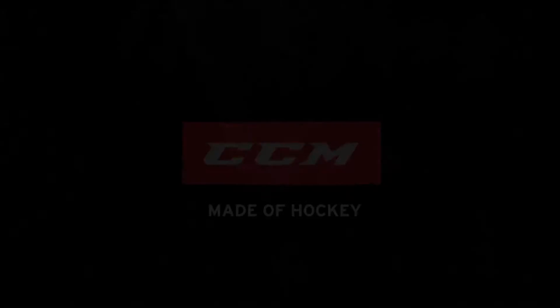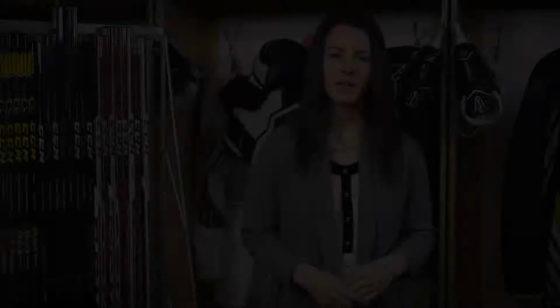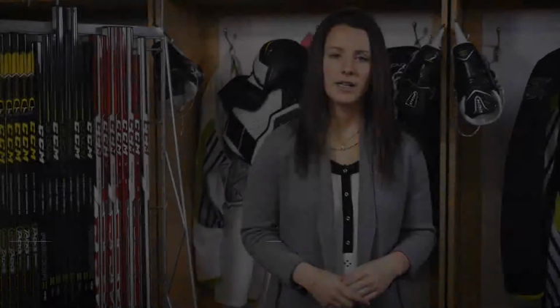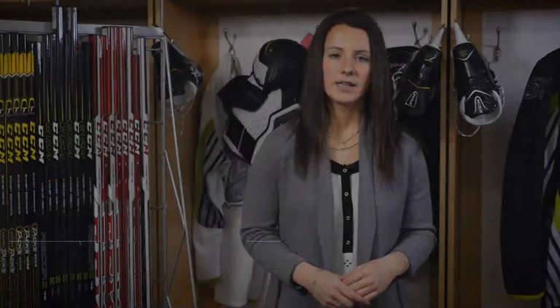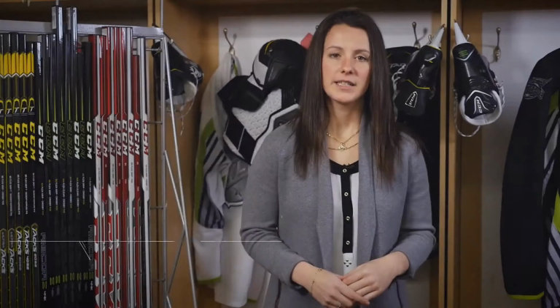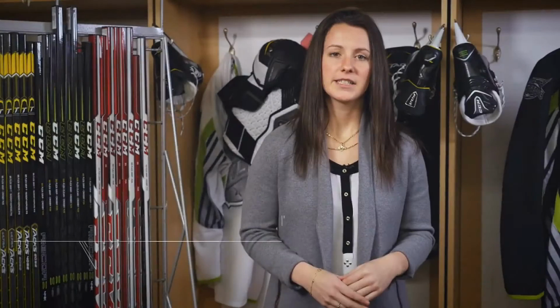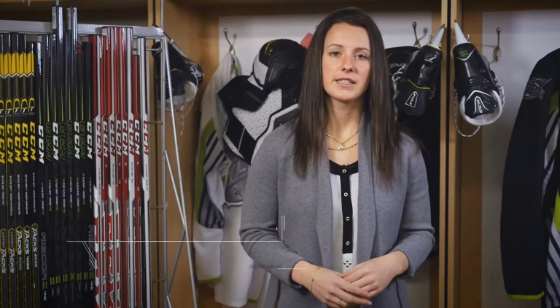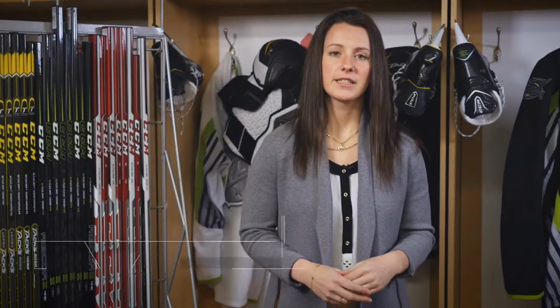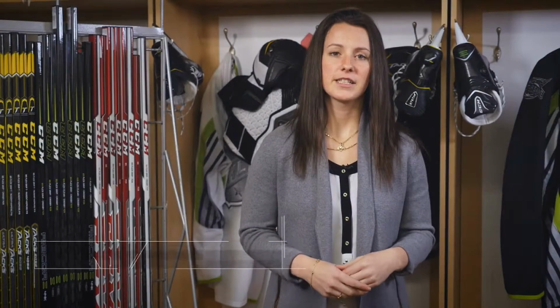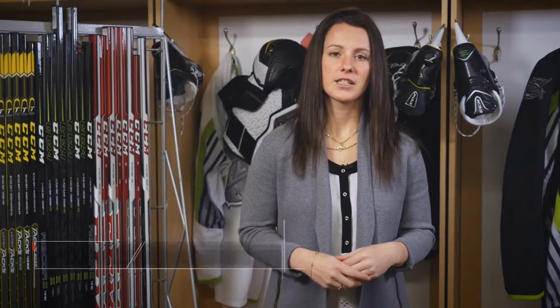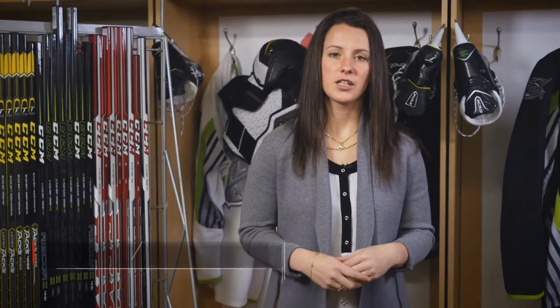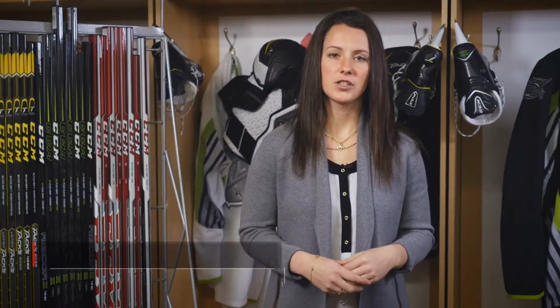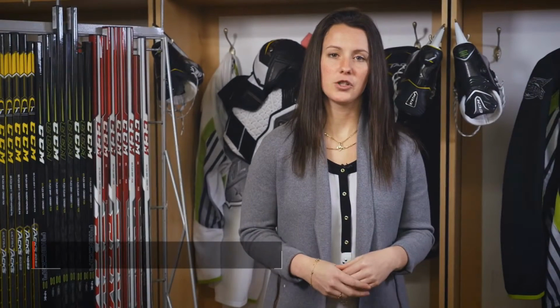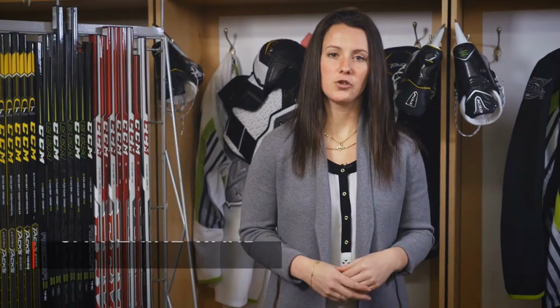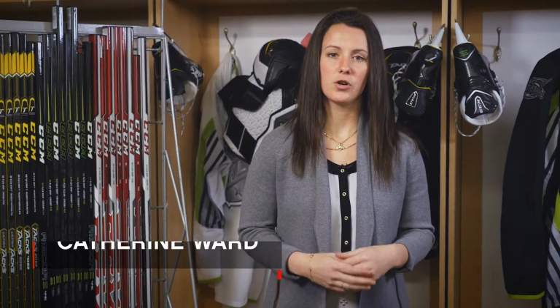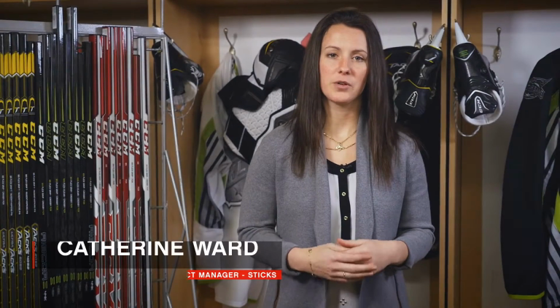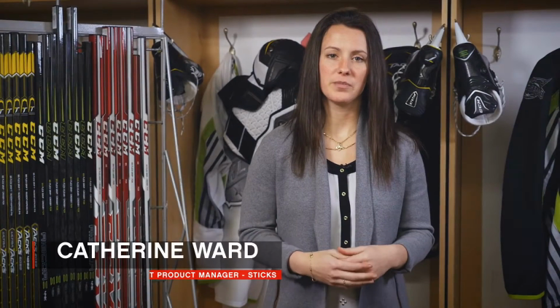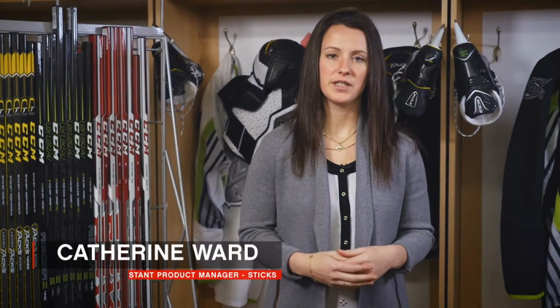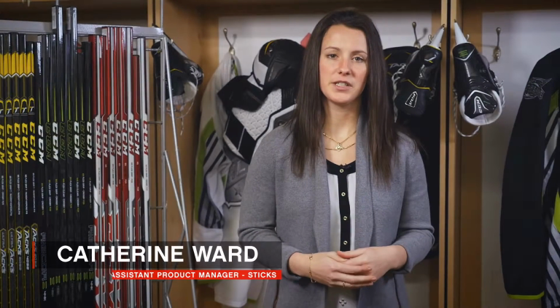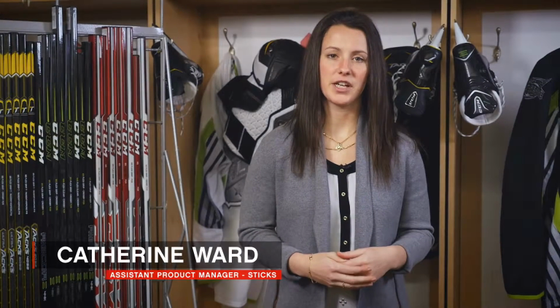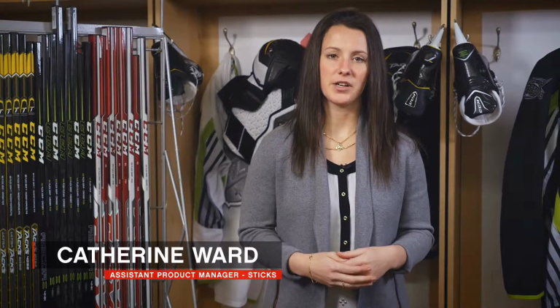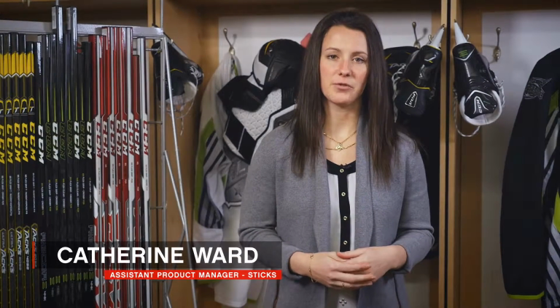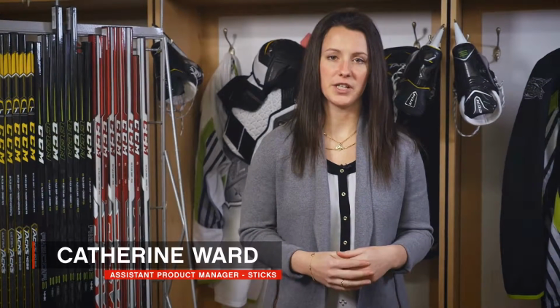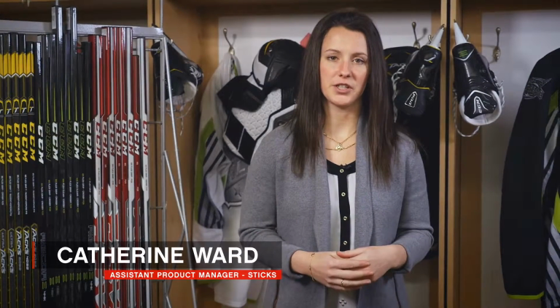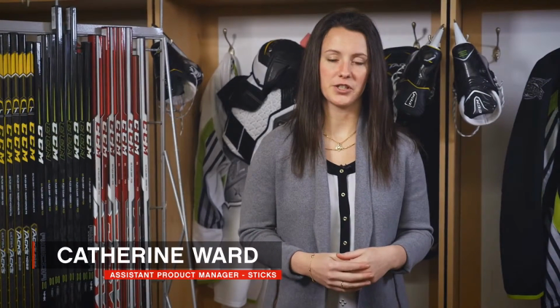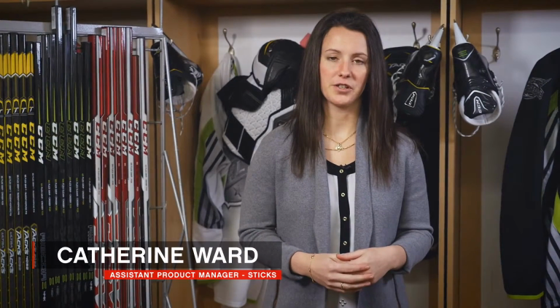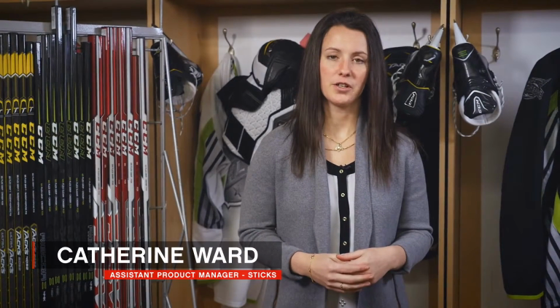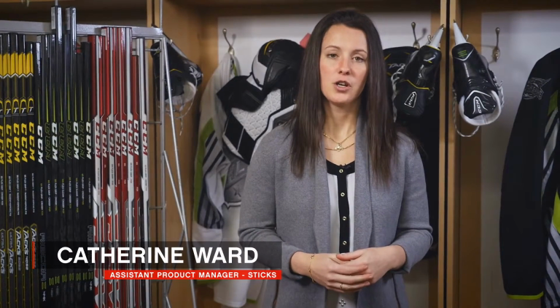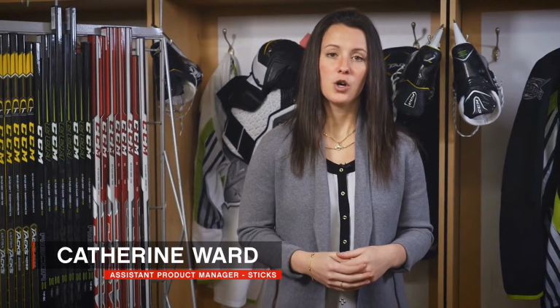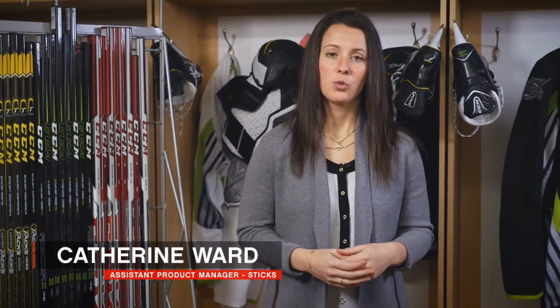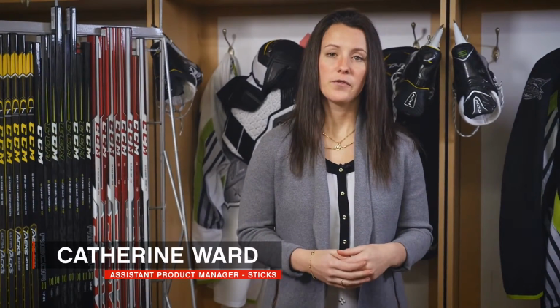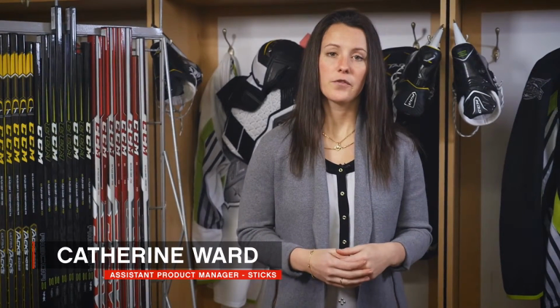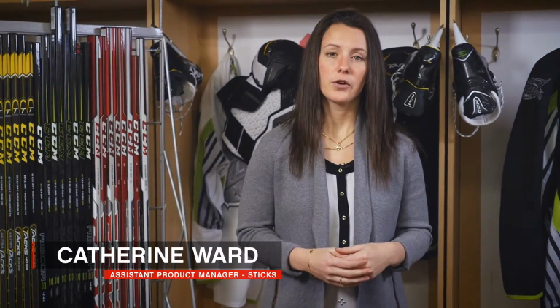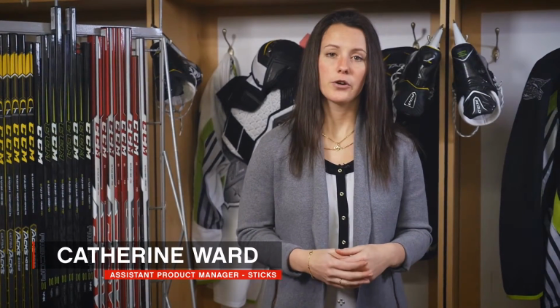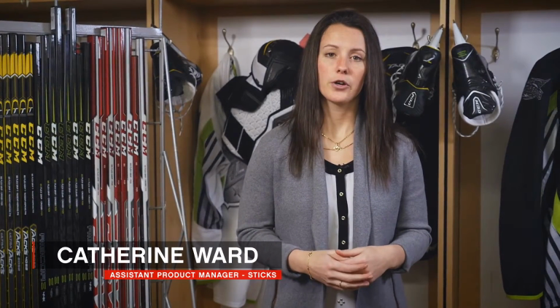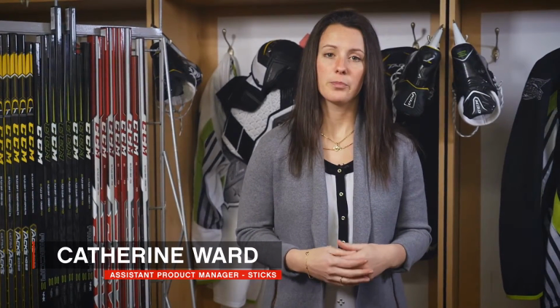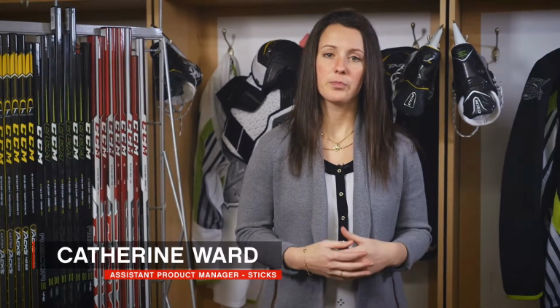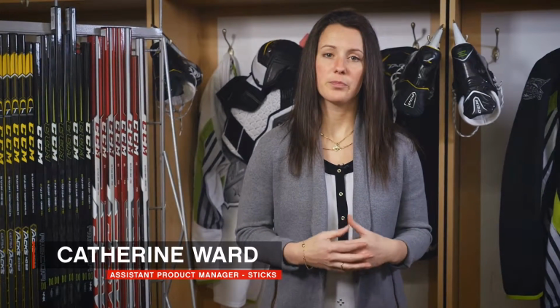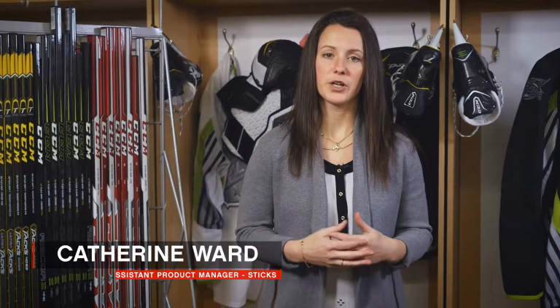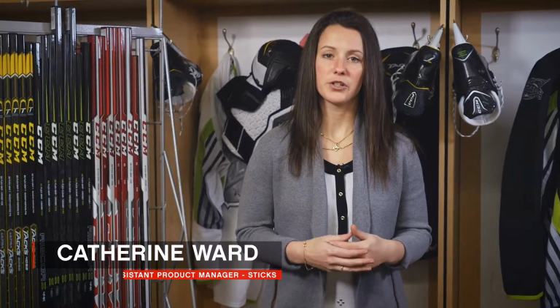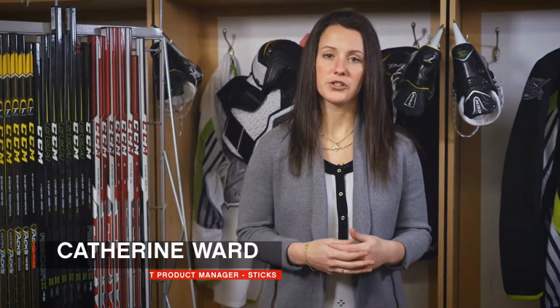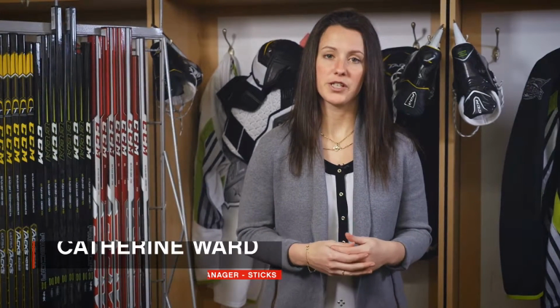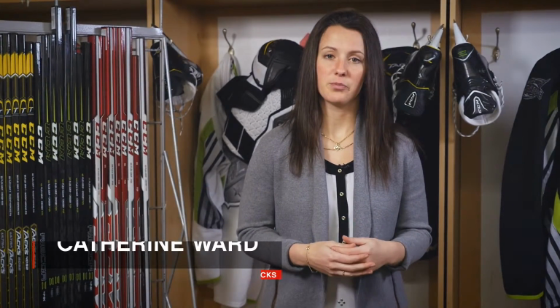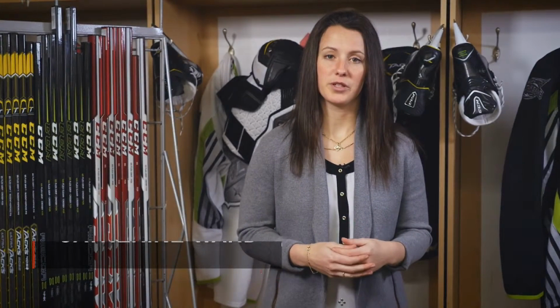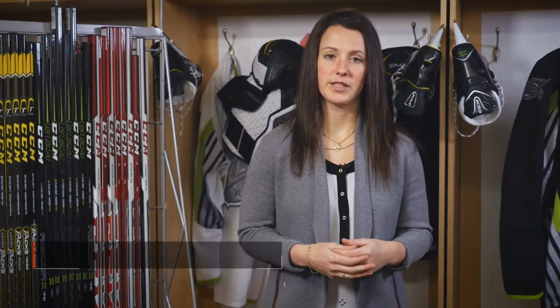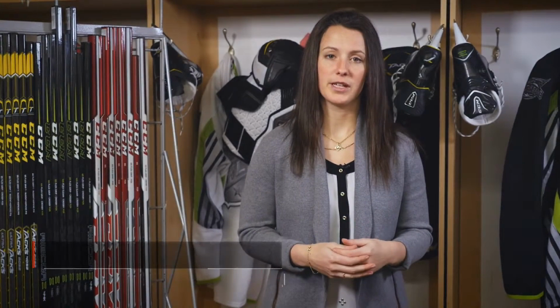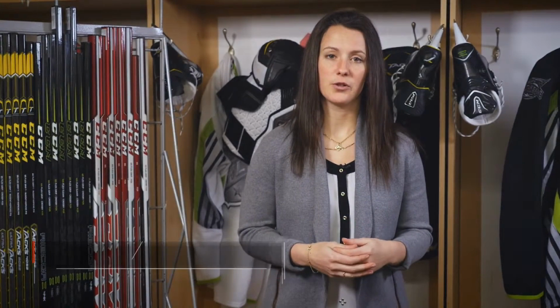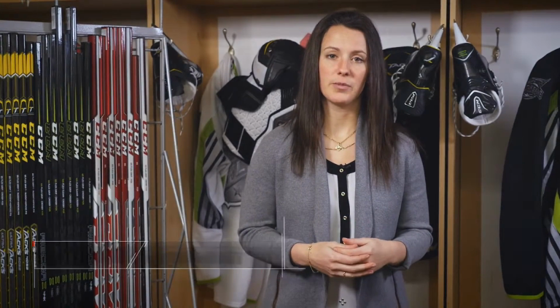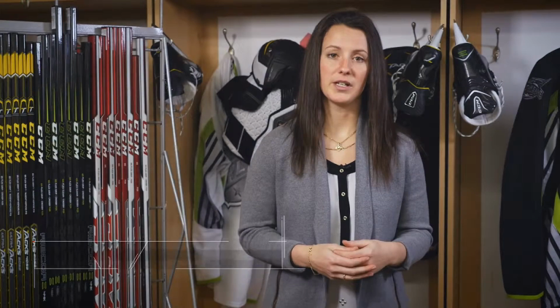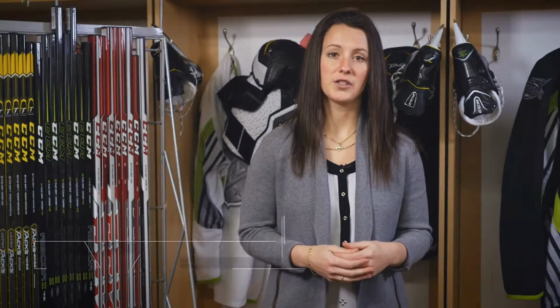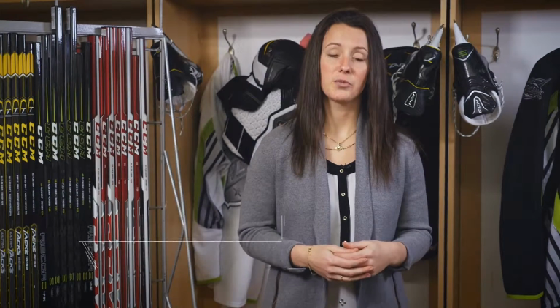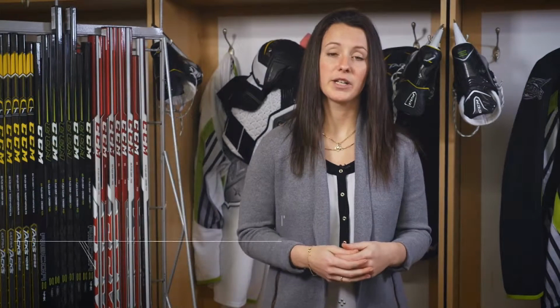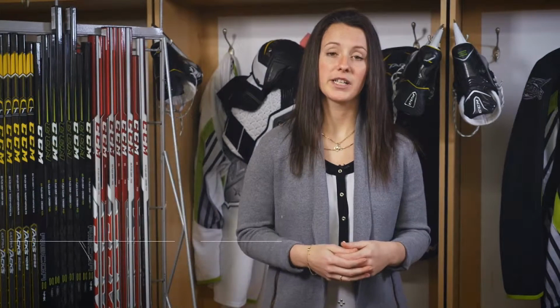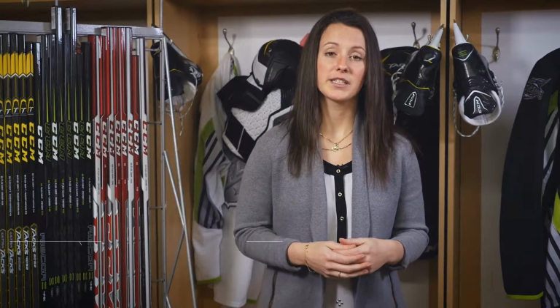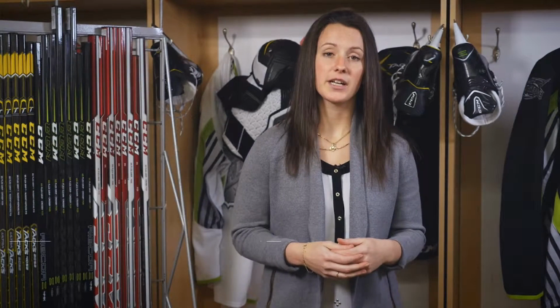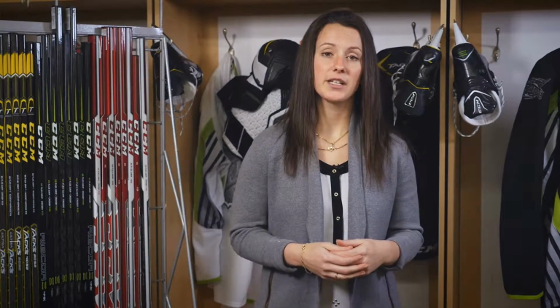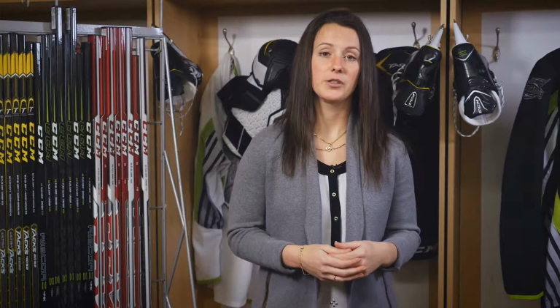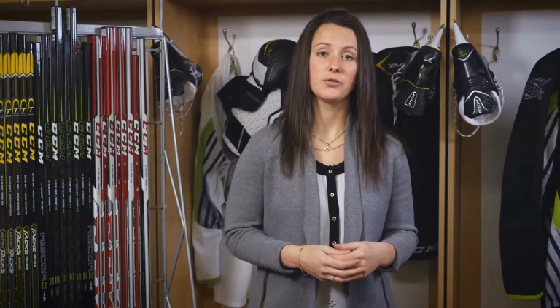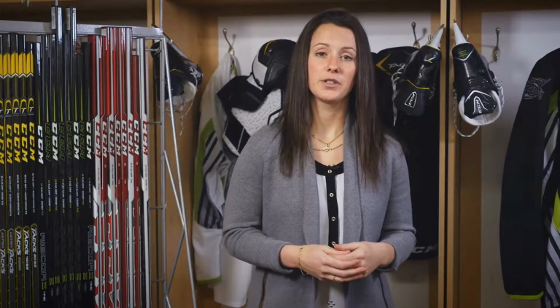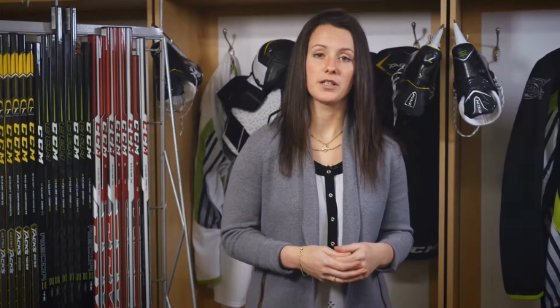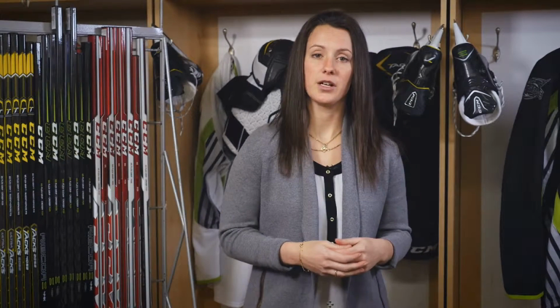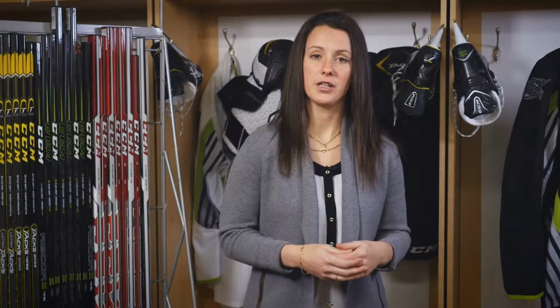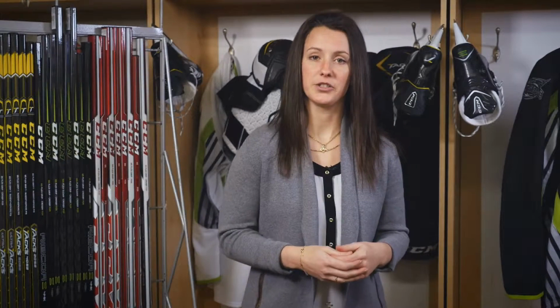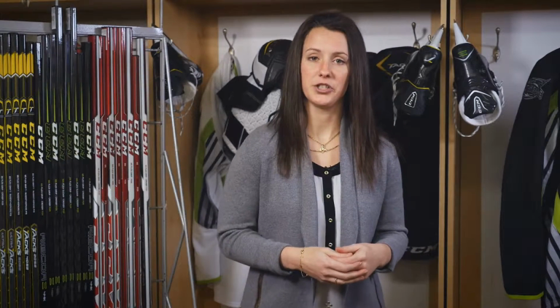Let's discuss the new RBZ generation. We furthered our partnership with TaylorMade to bring exciting new technologies.